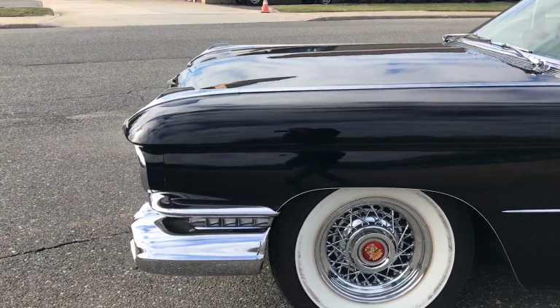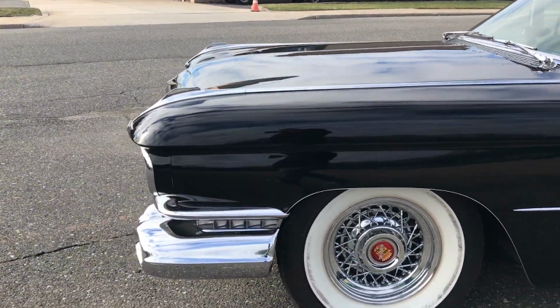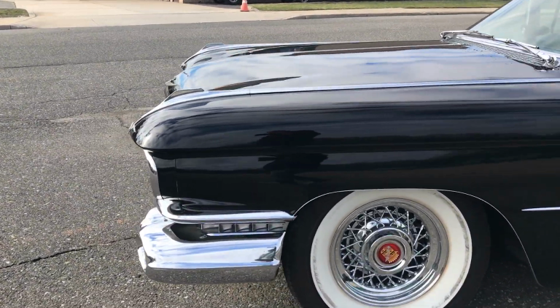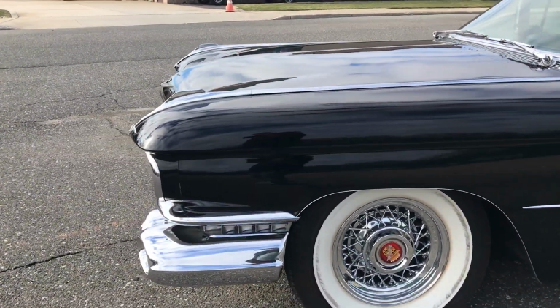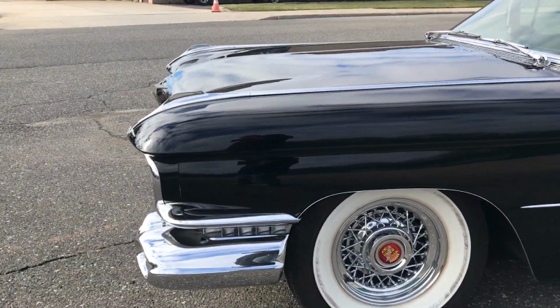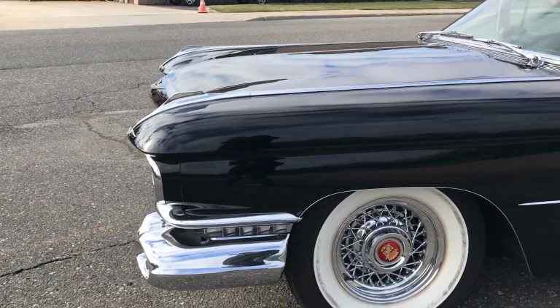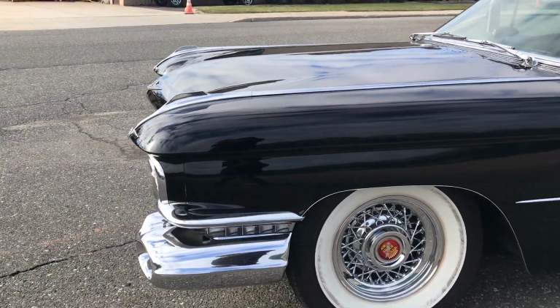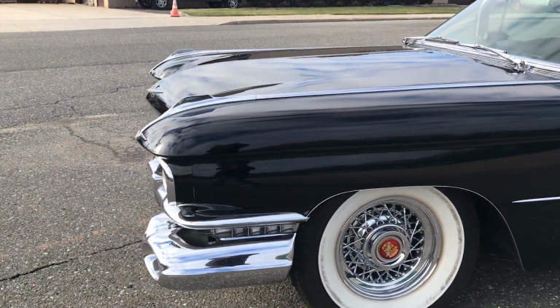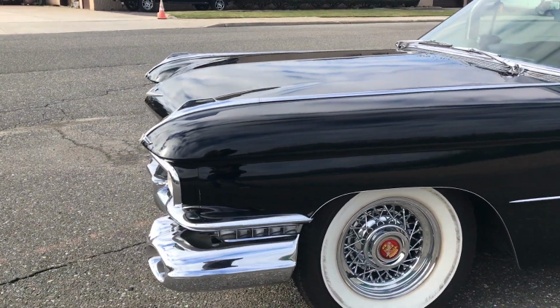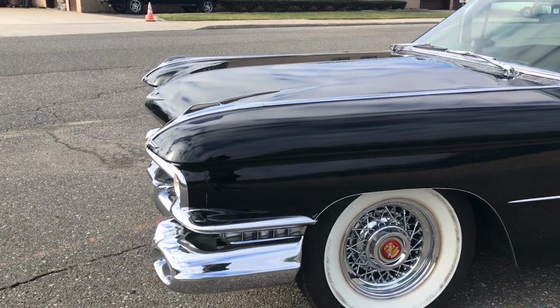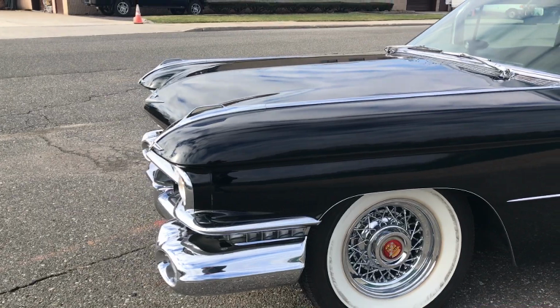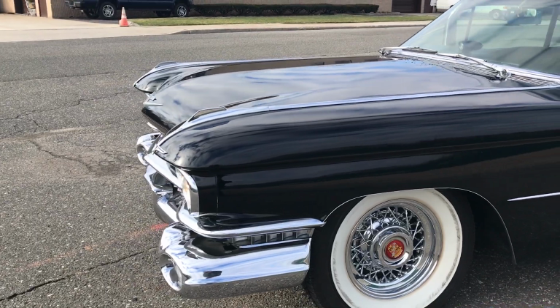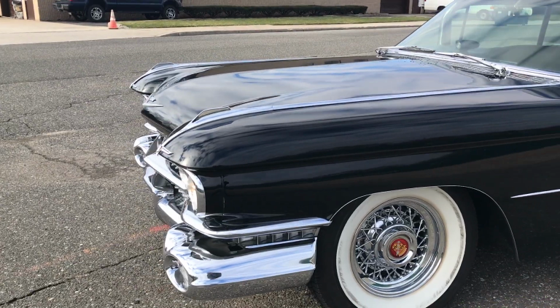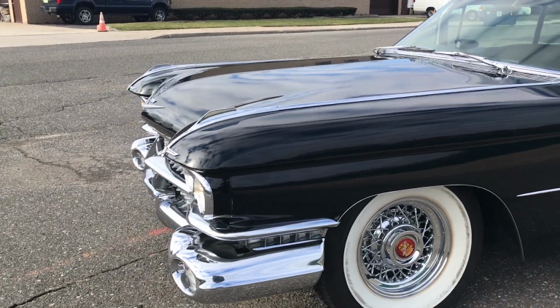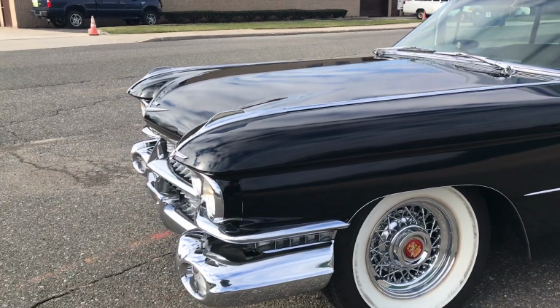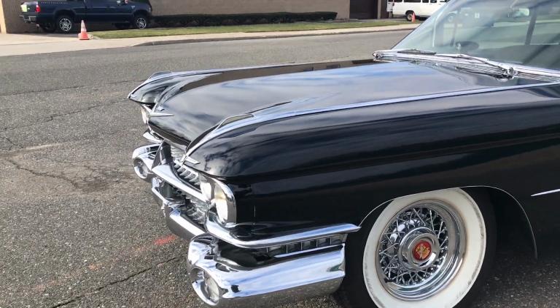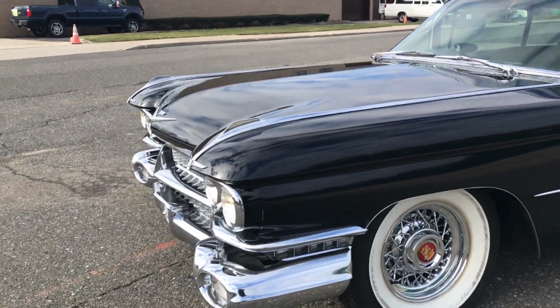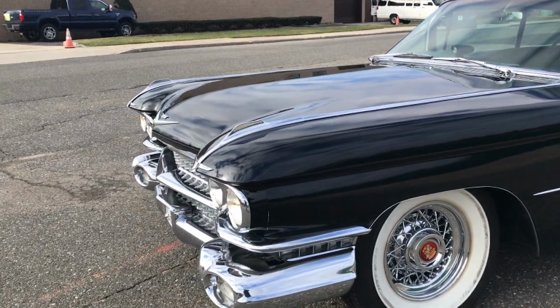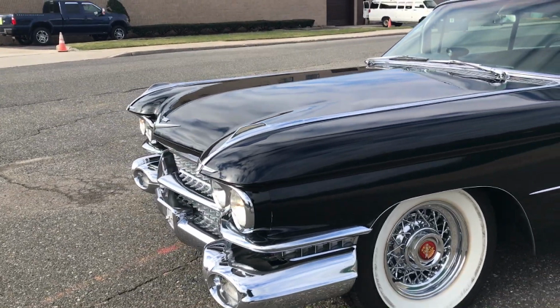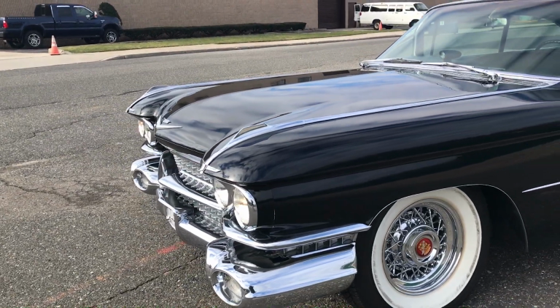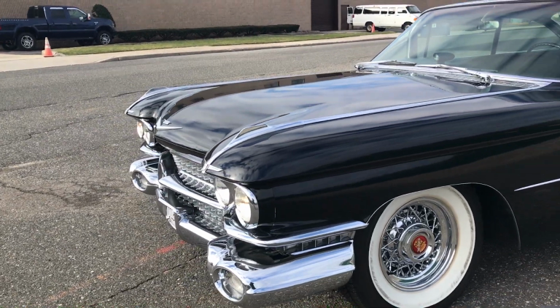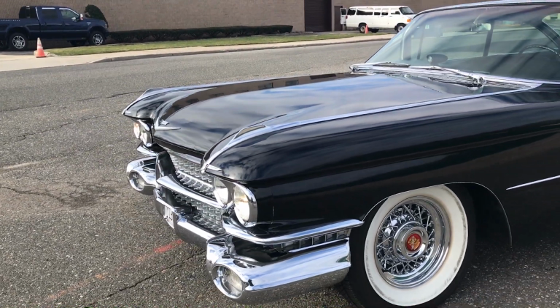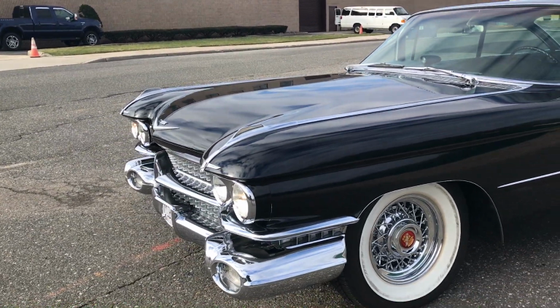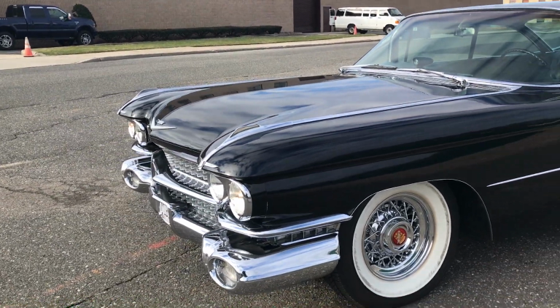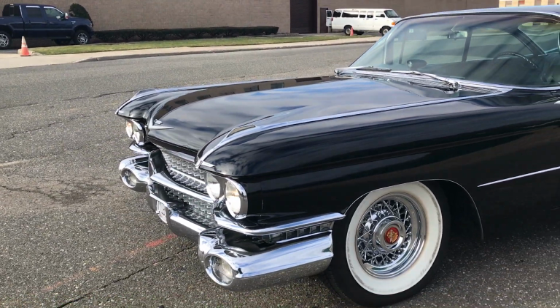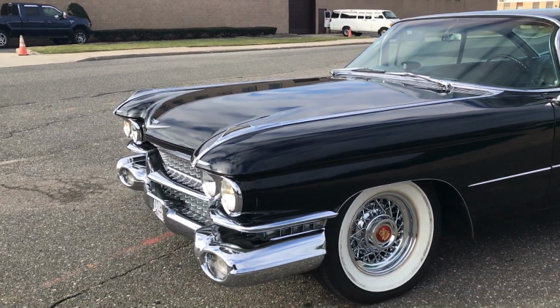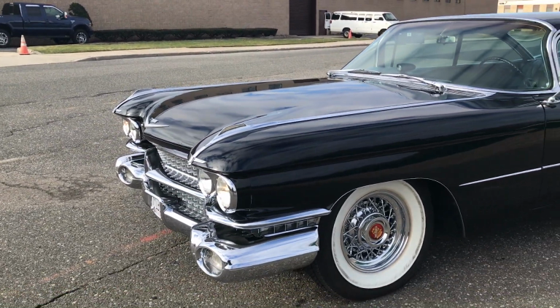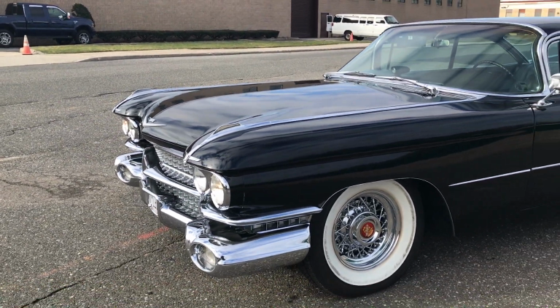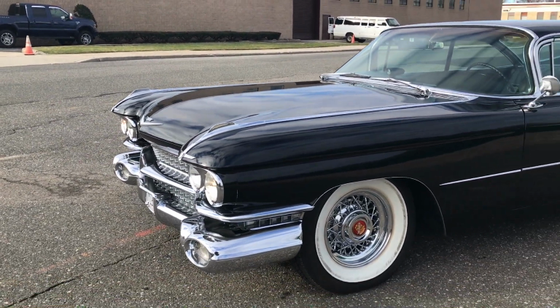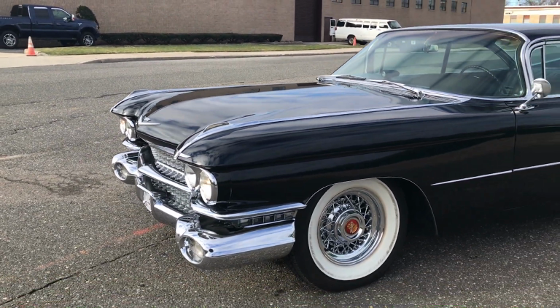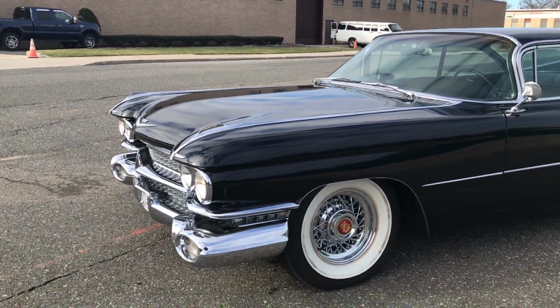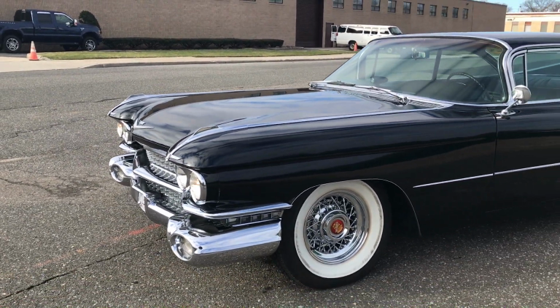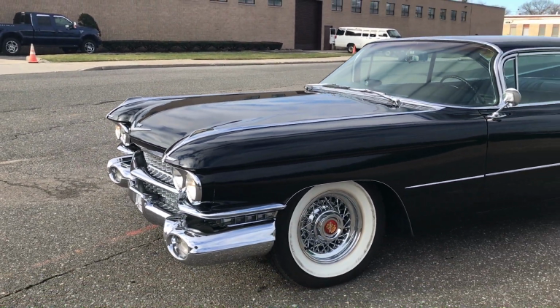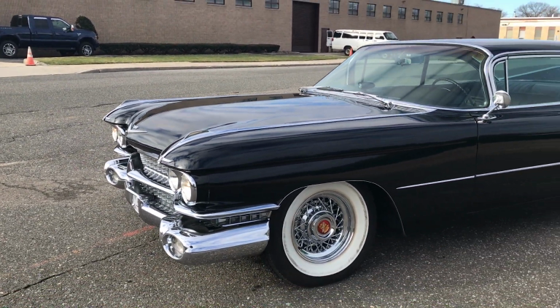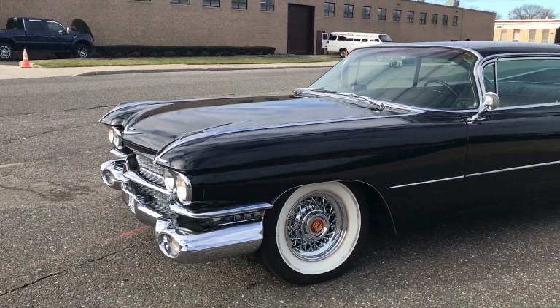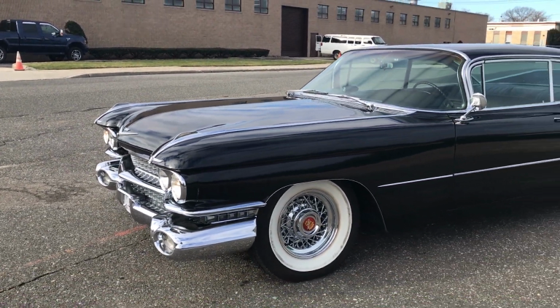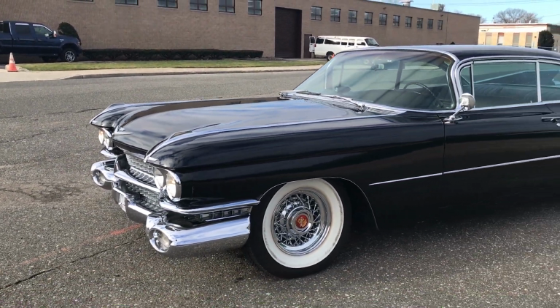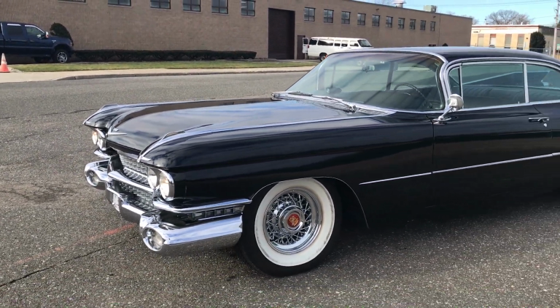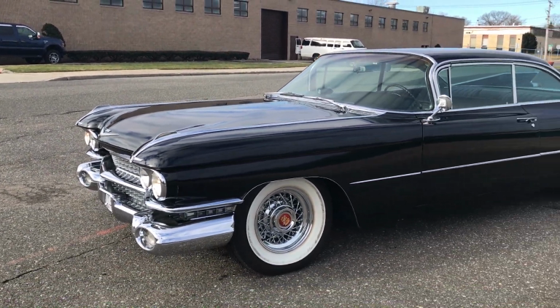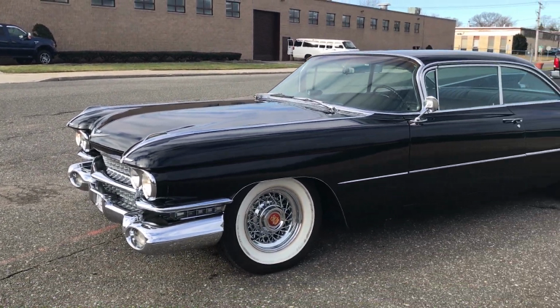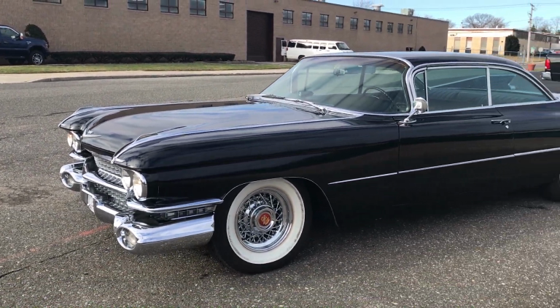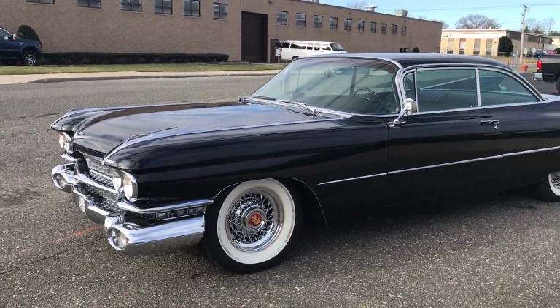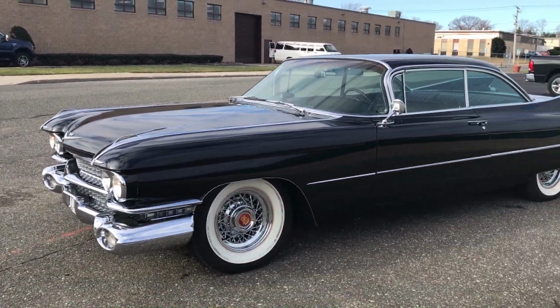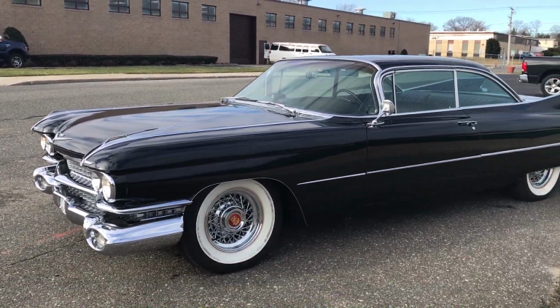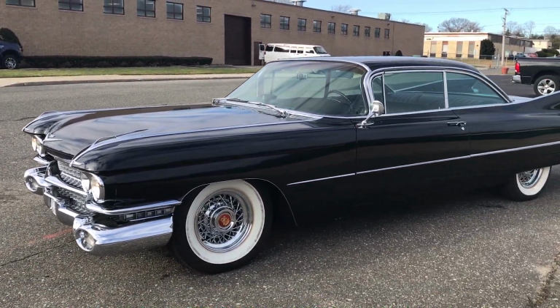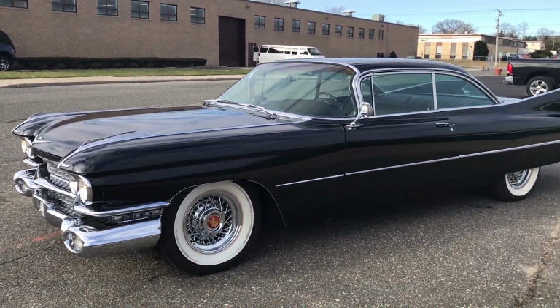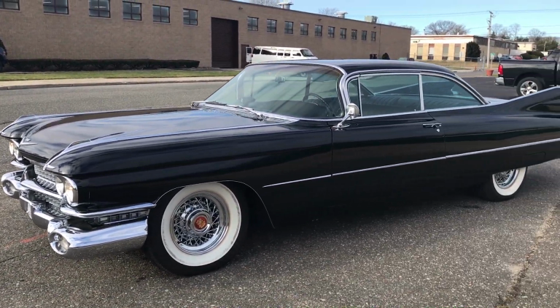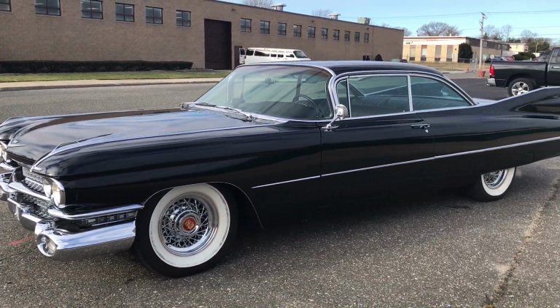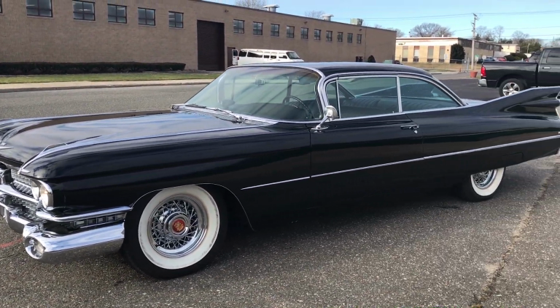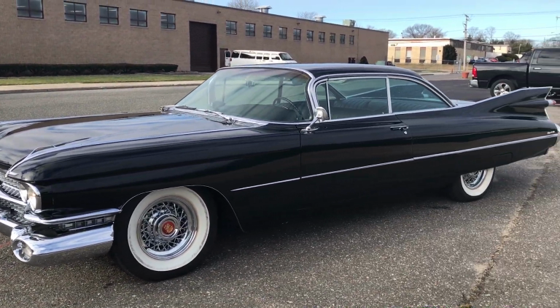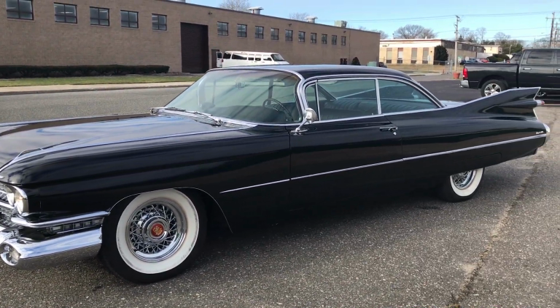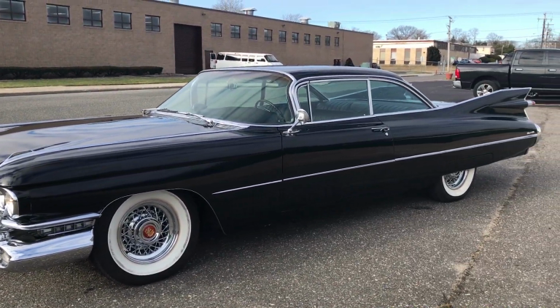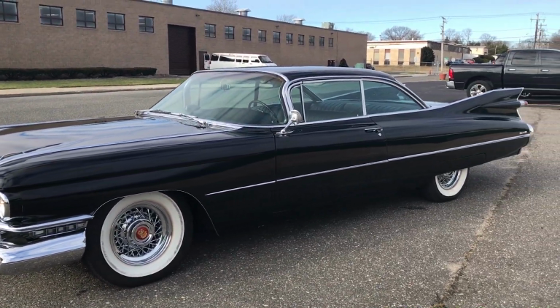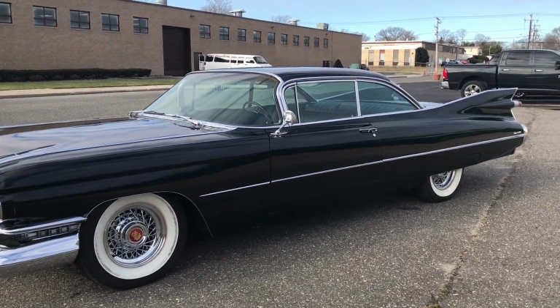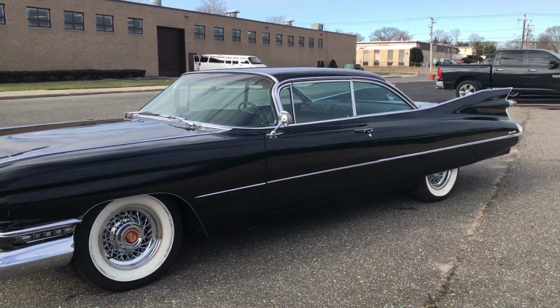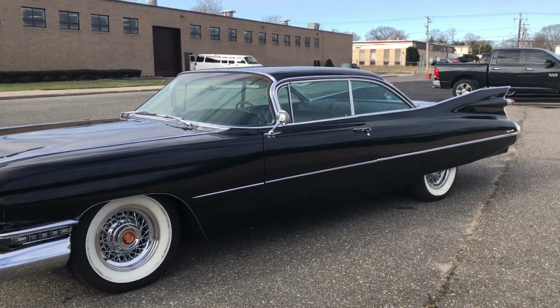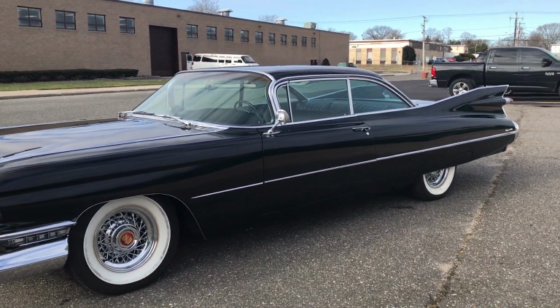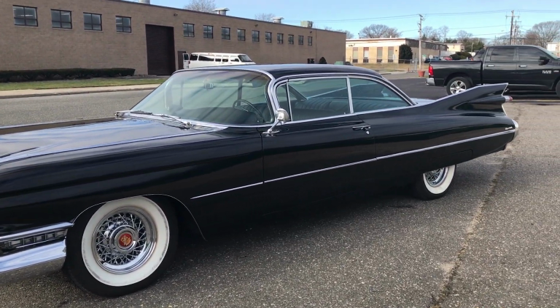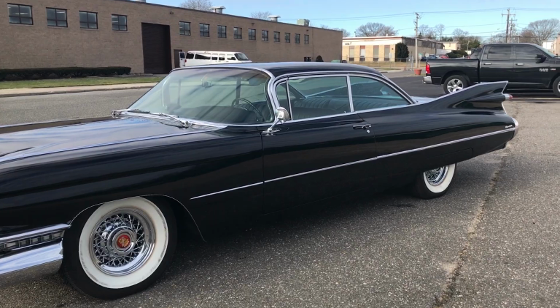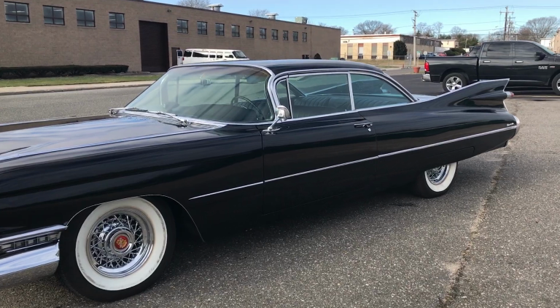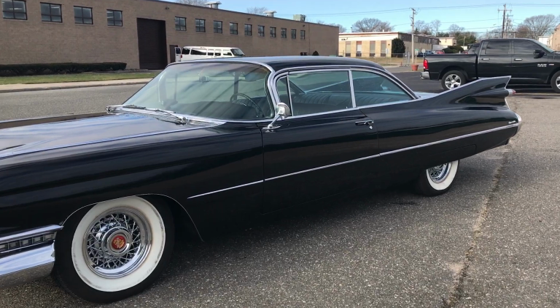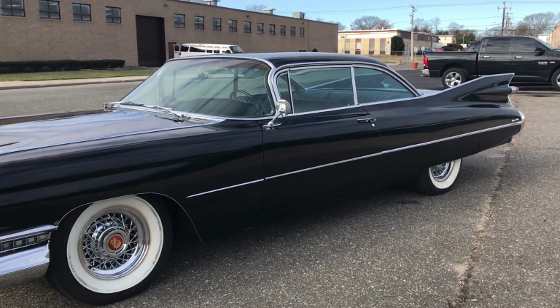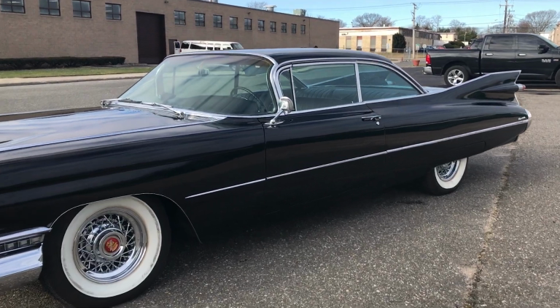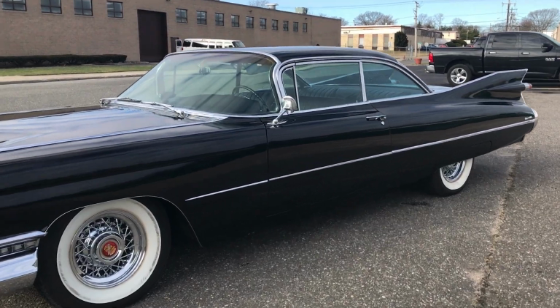Find another black Coupe DeVille — you're just not going to do it. I looked all over. I love them. What a stunning car.